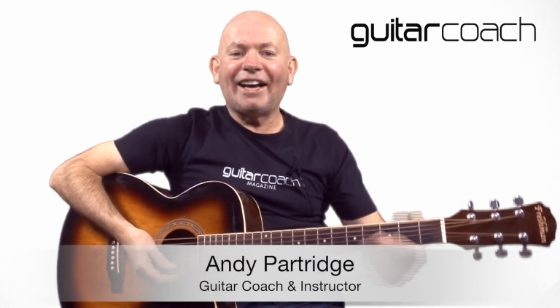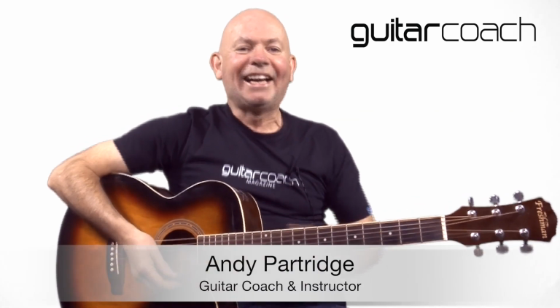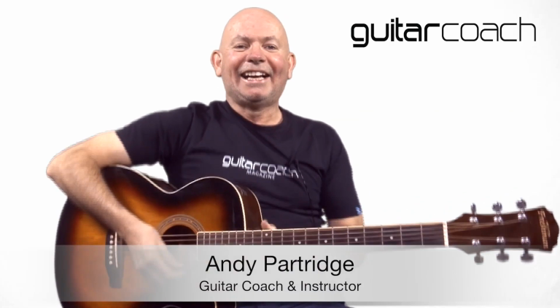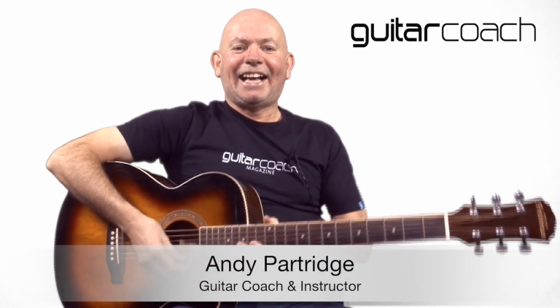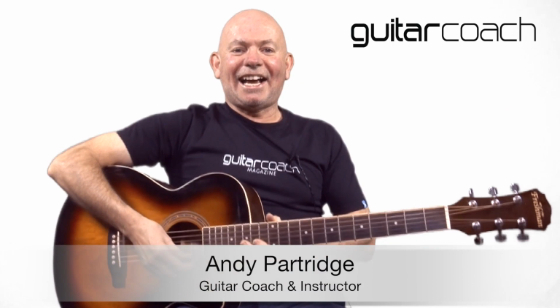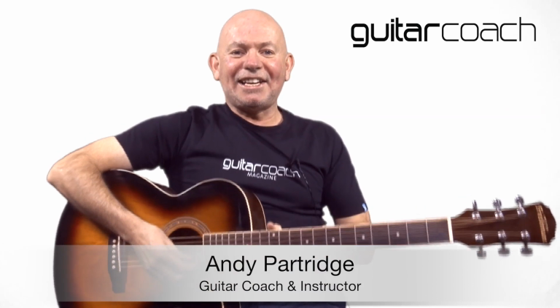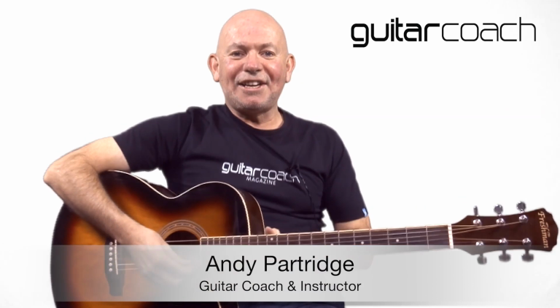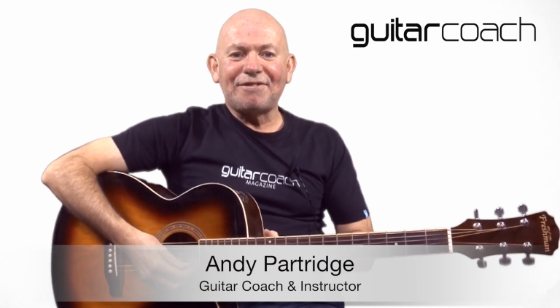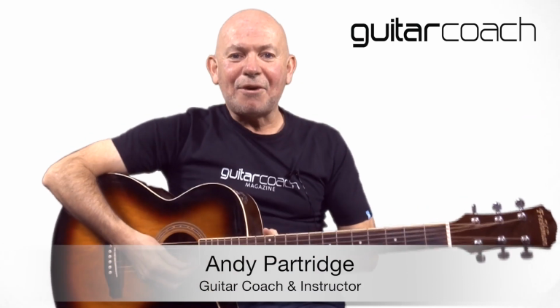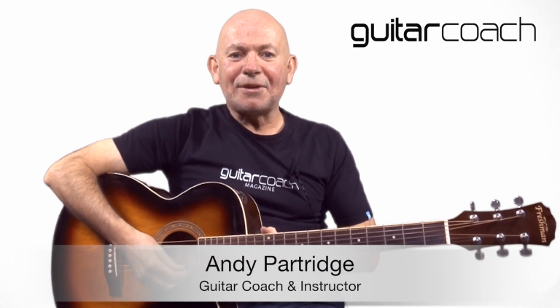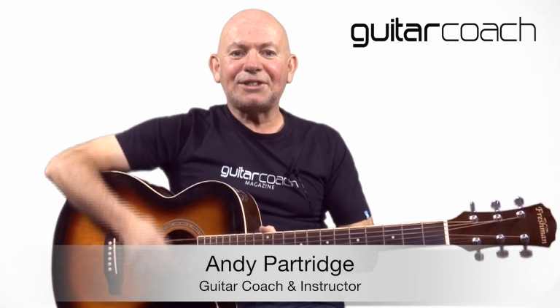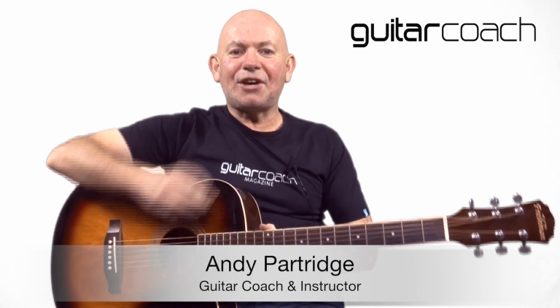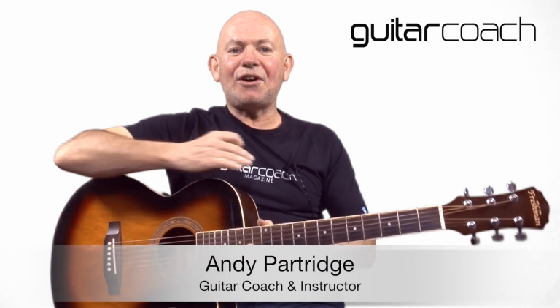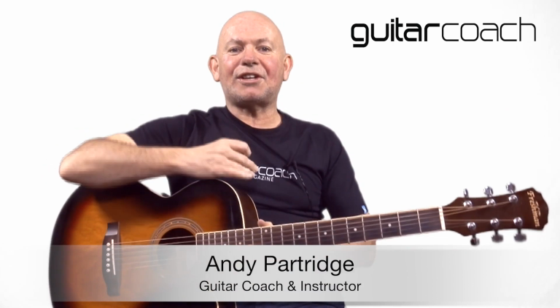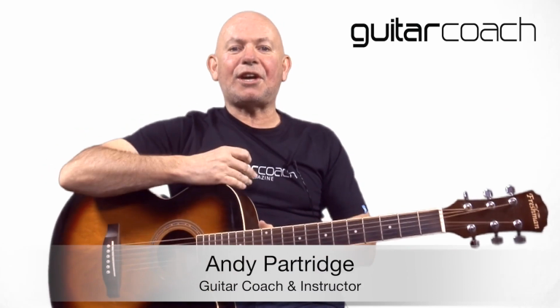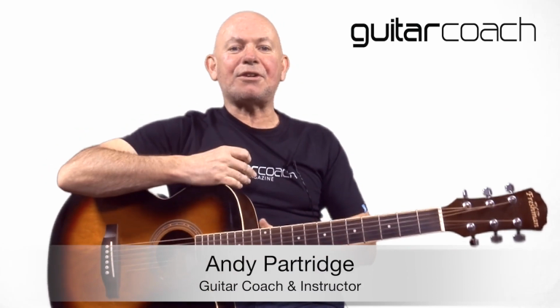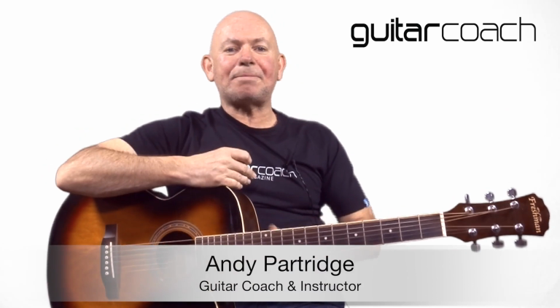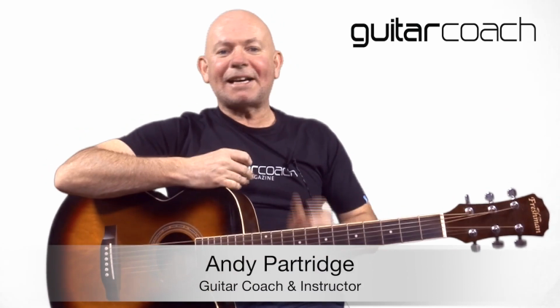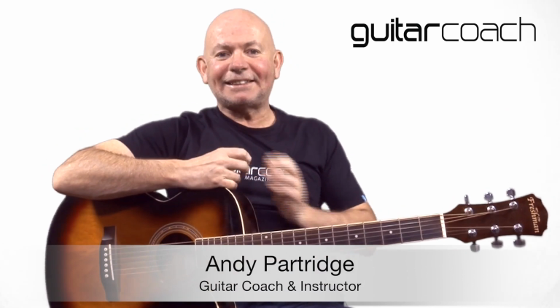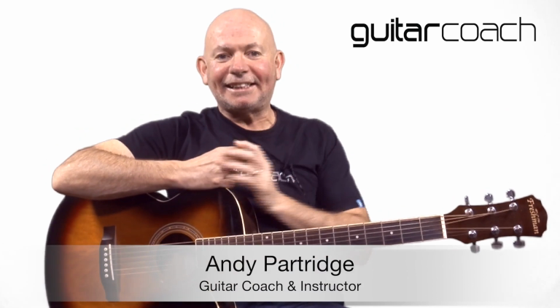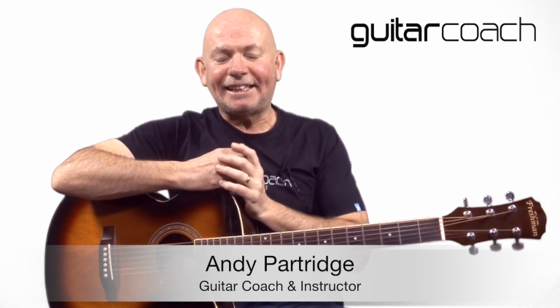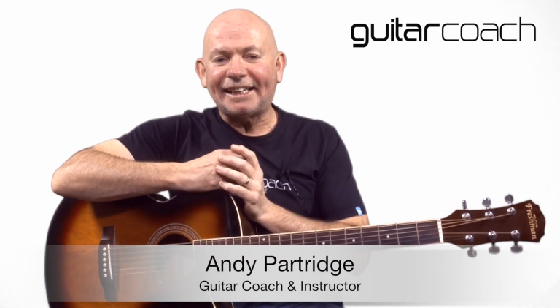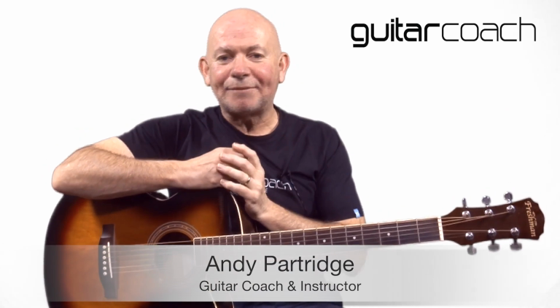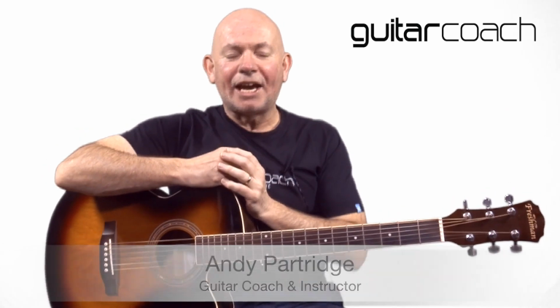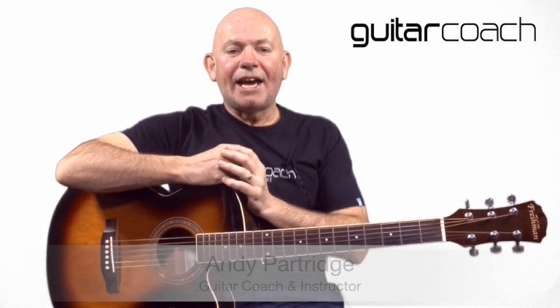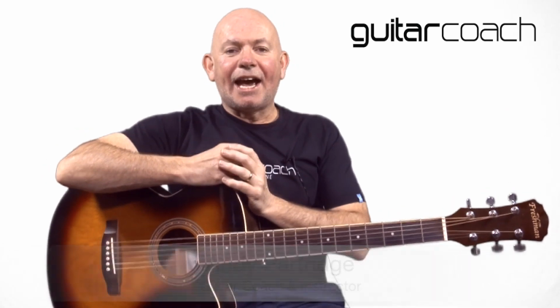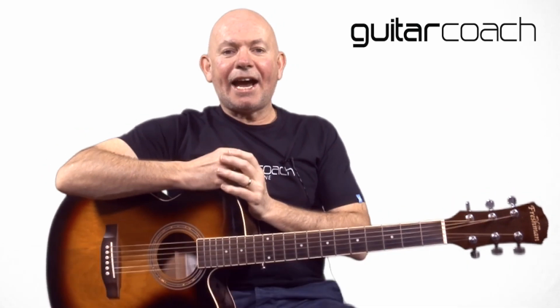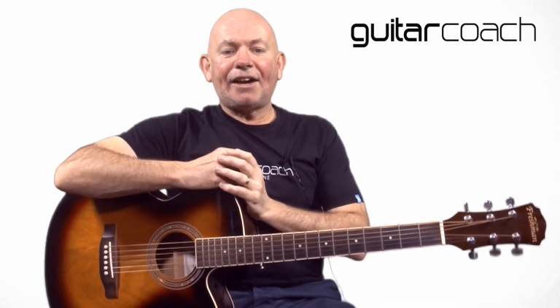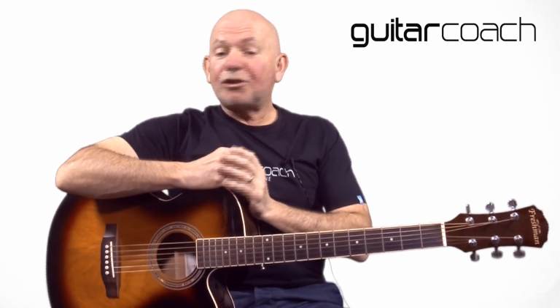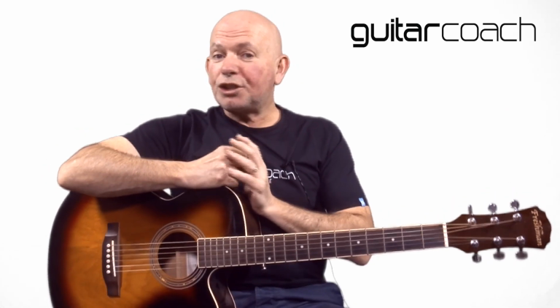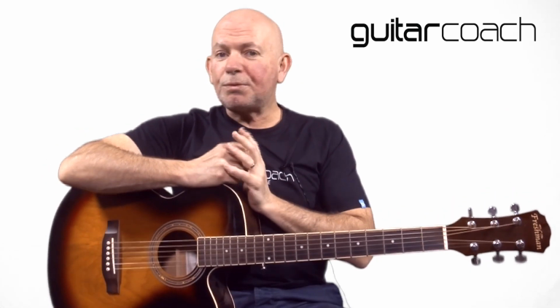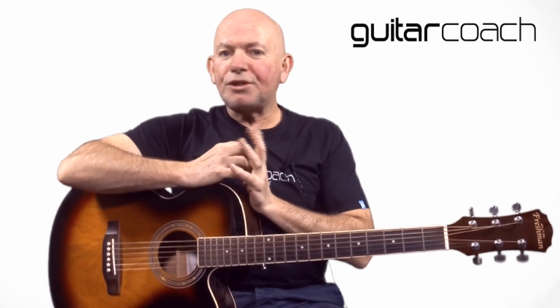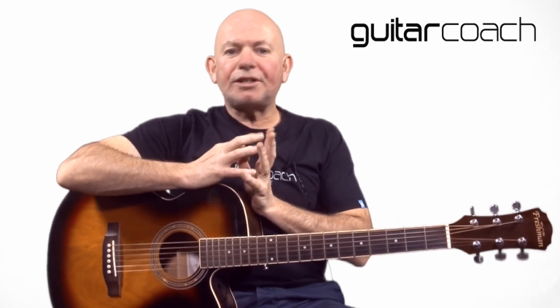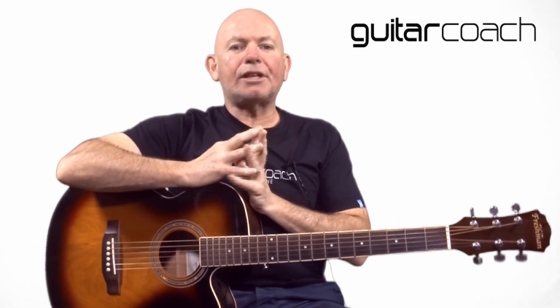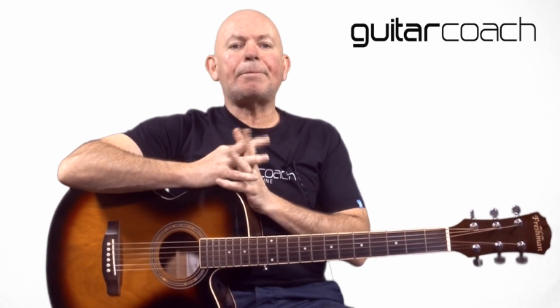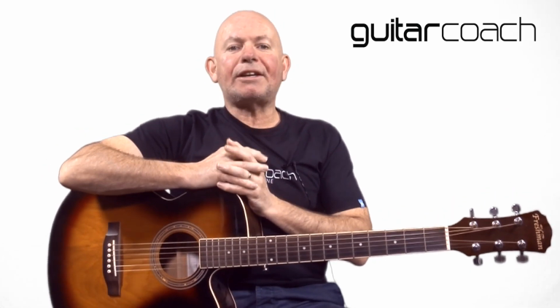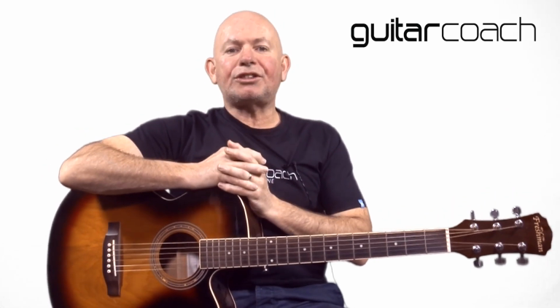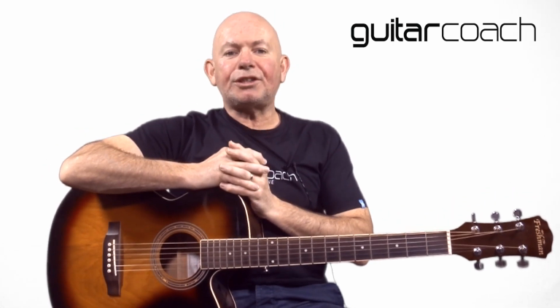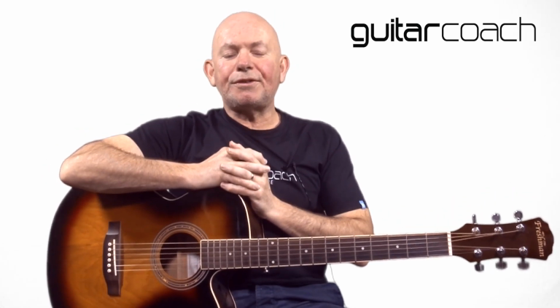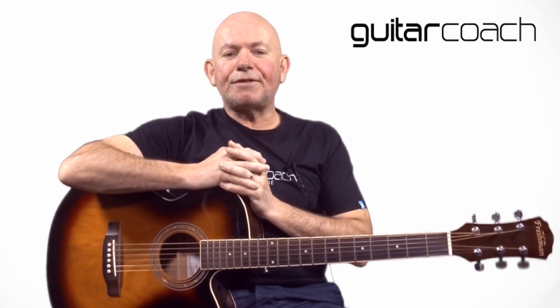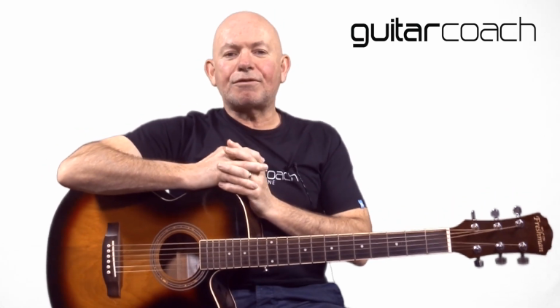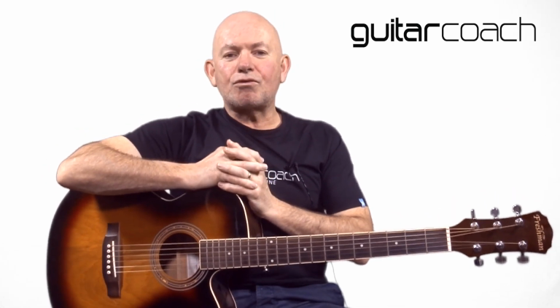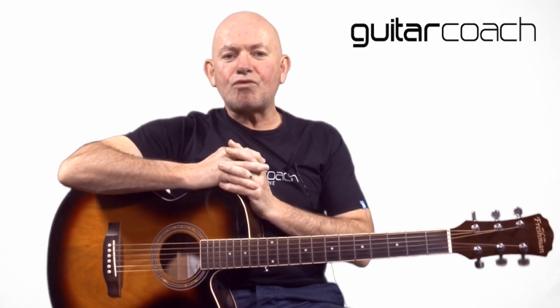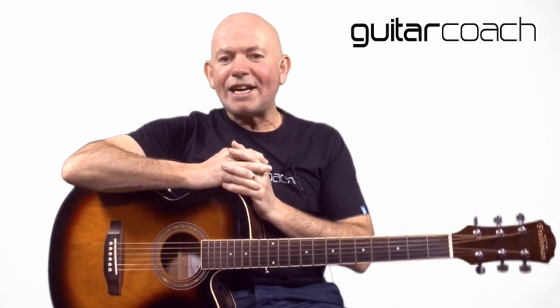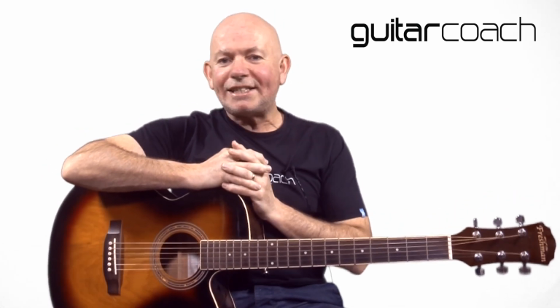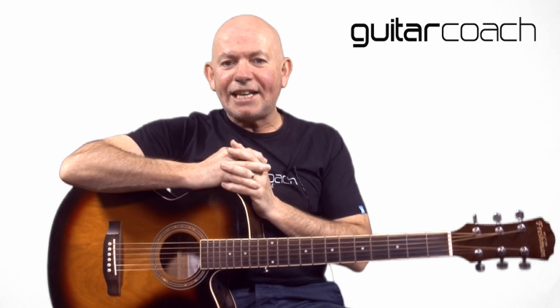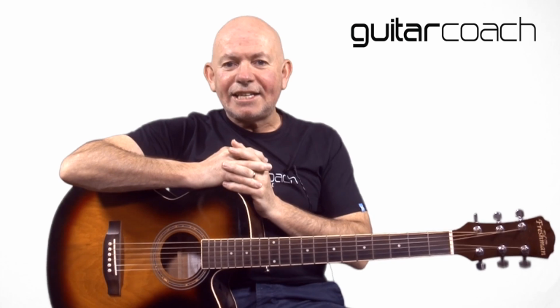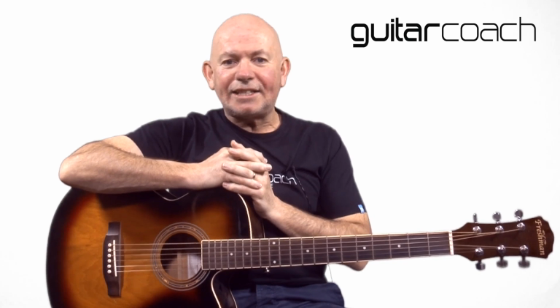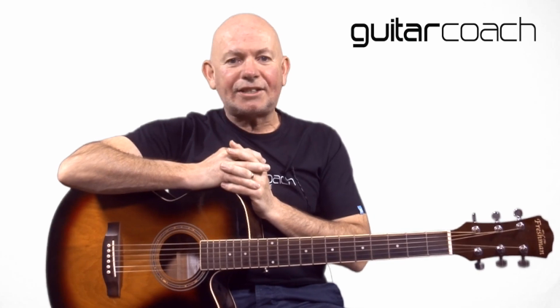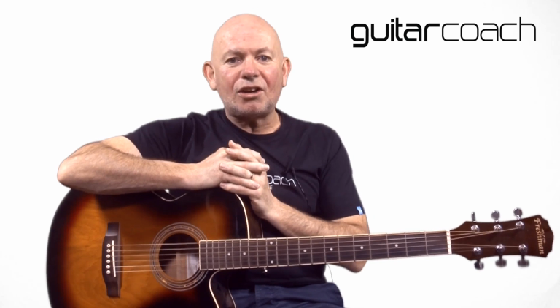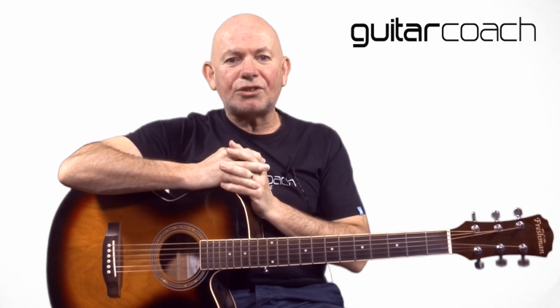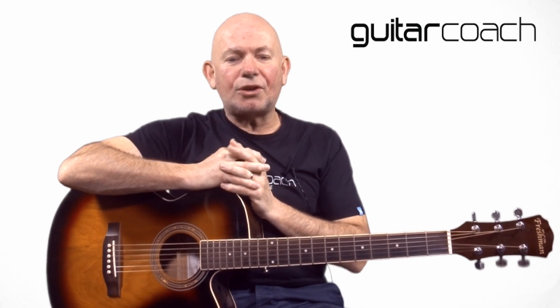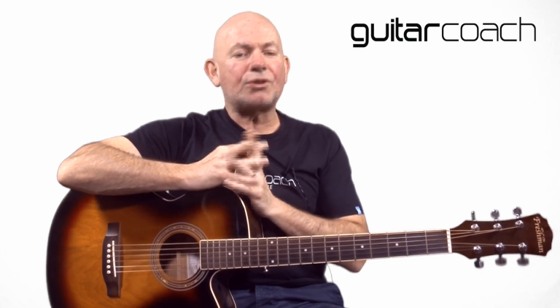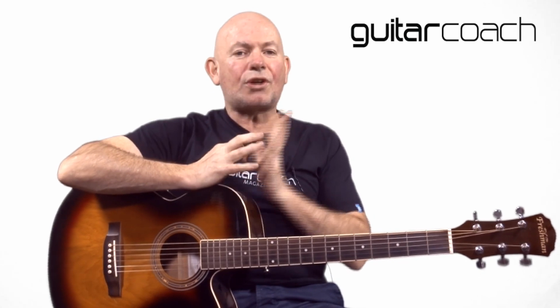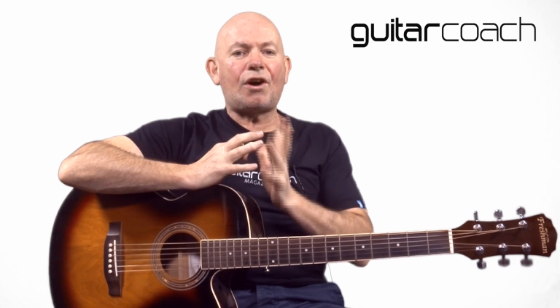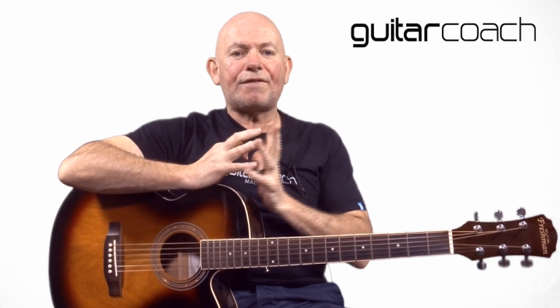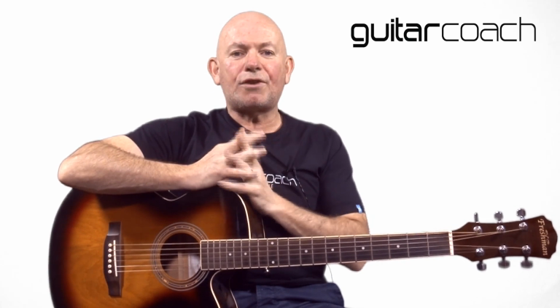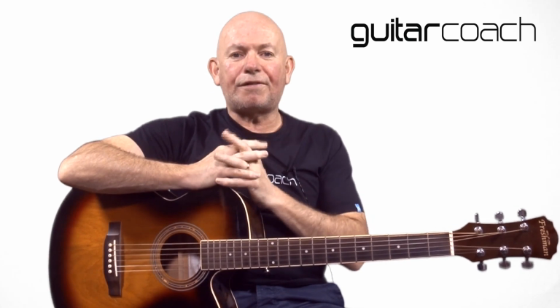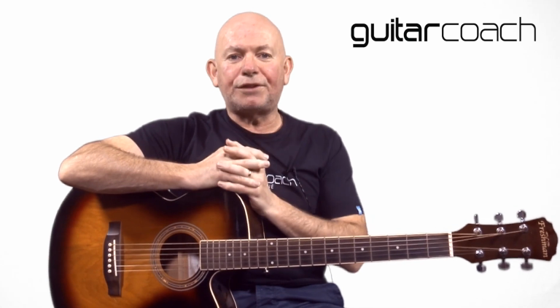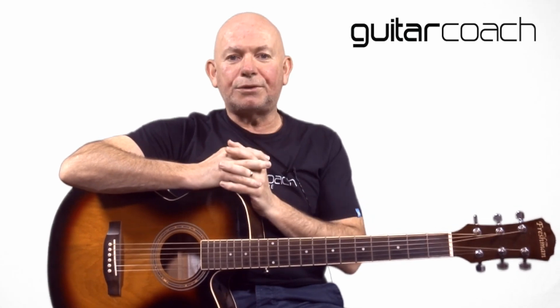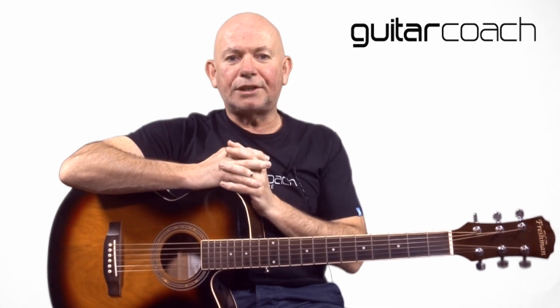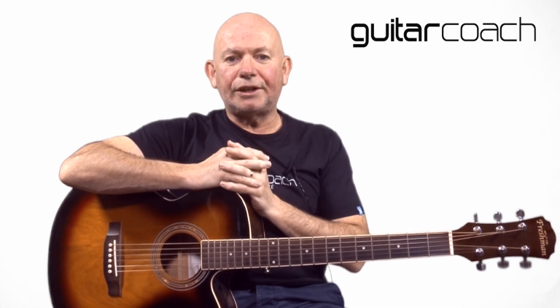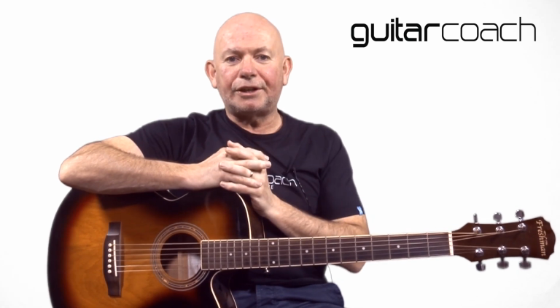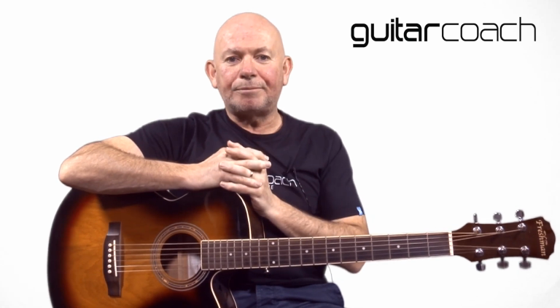Hi, Andy from Guitar Coach magazine here, and I just want to tell you about a series of great easy guitar songs I've got for you to learn.